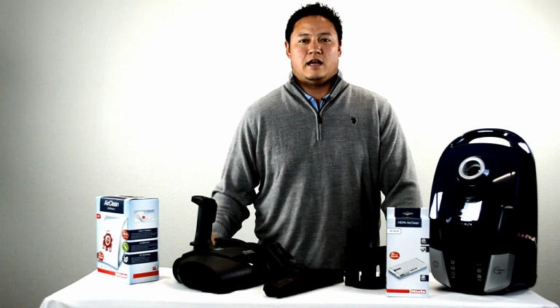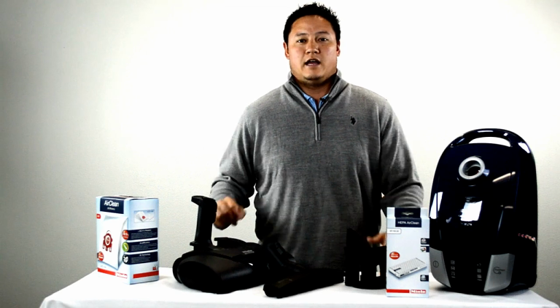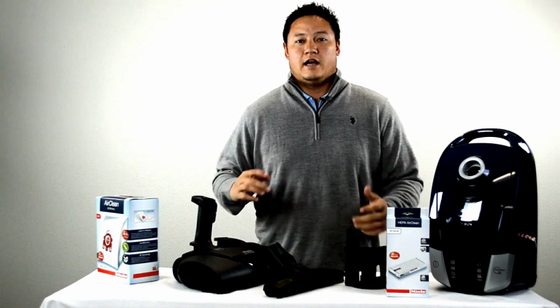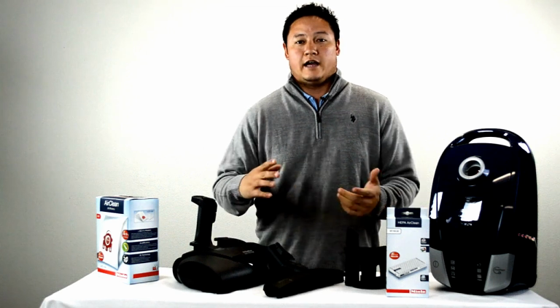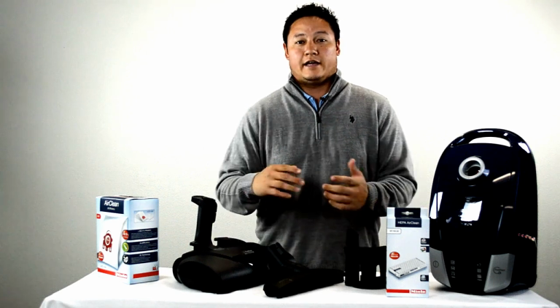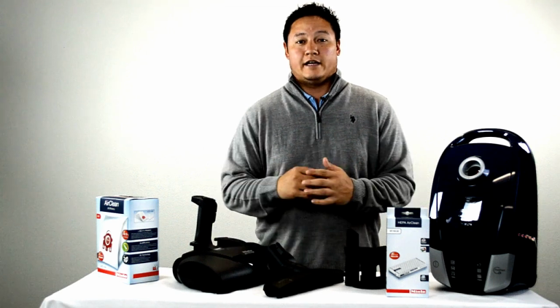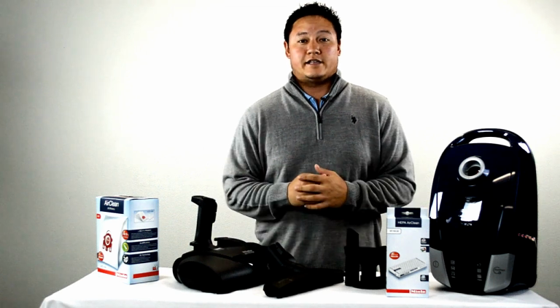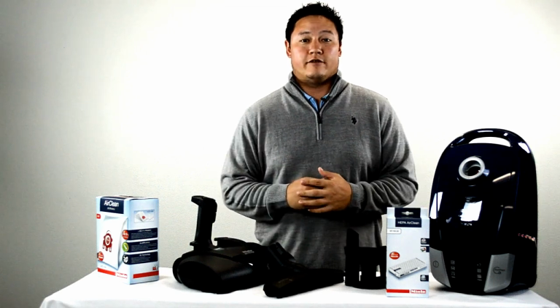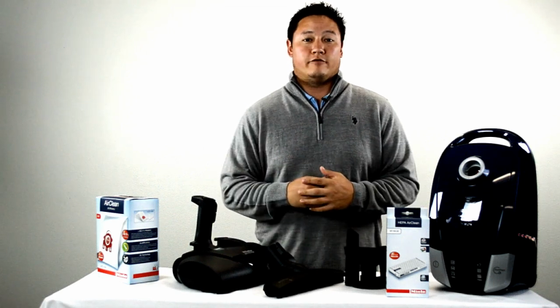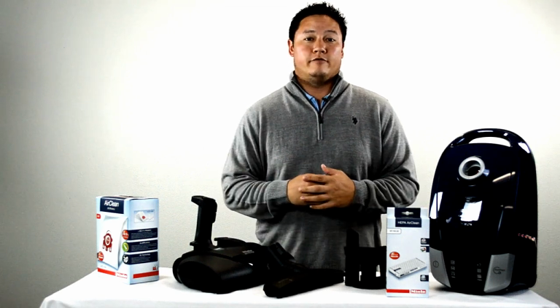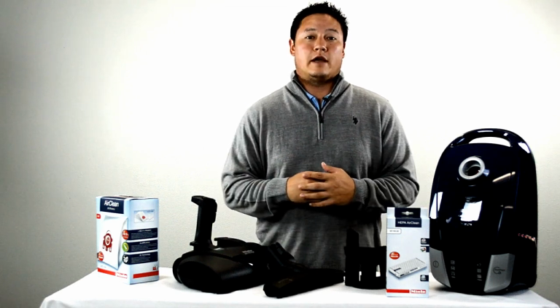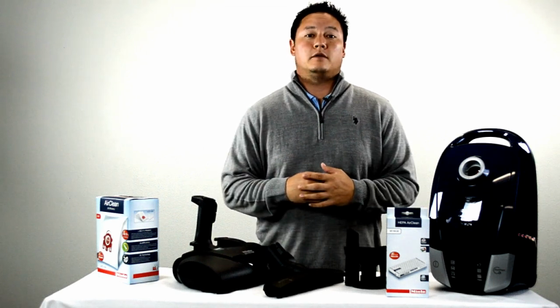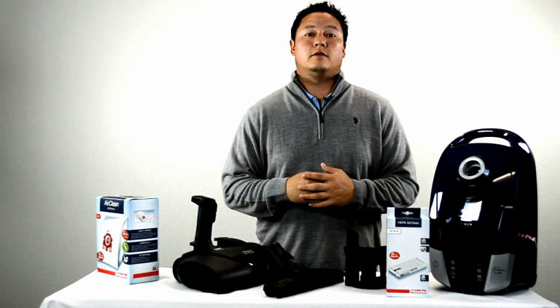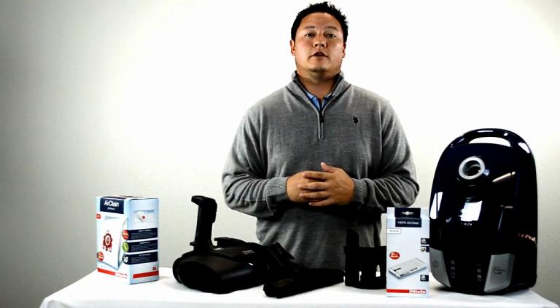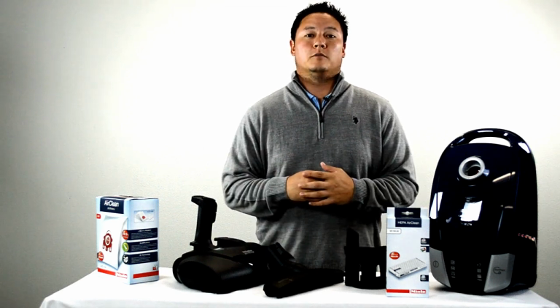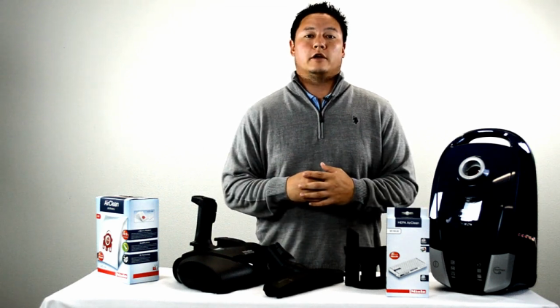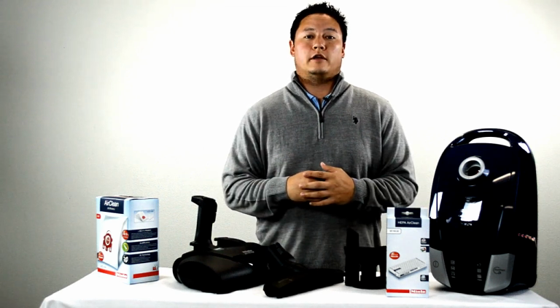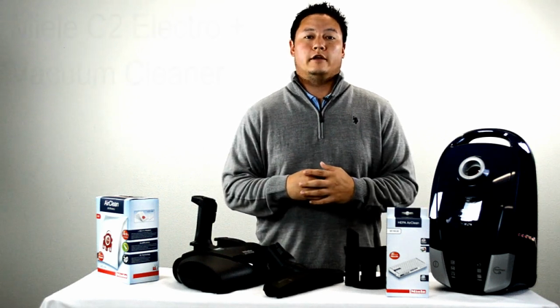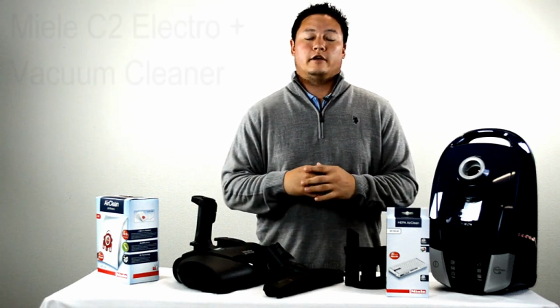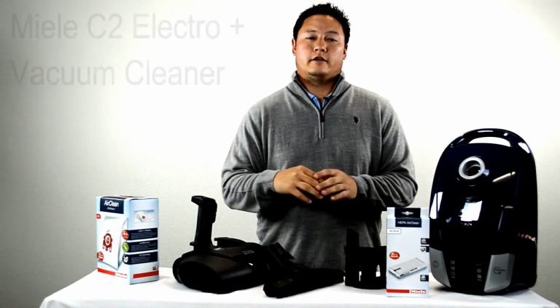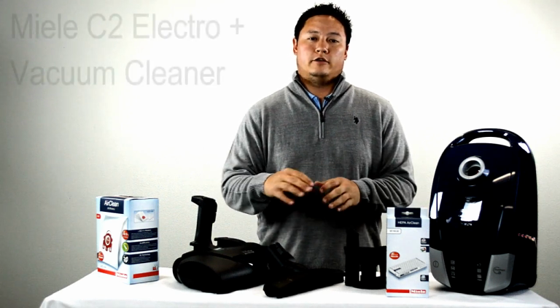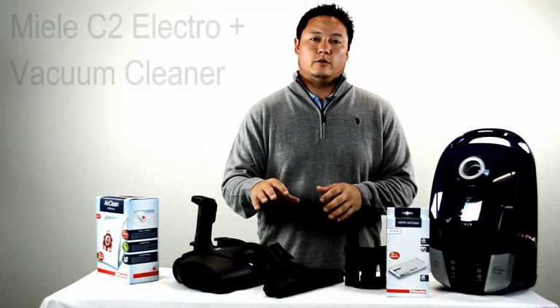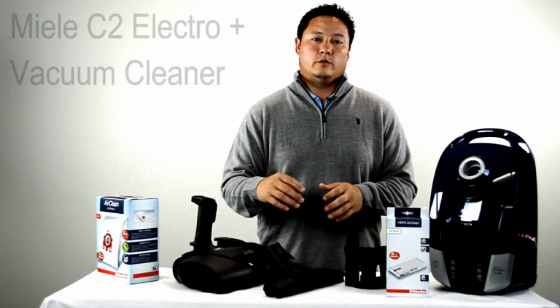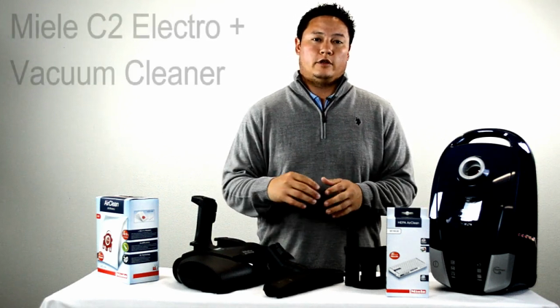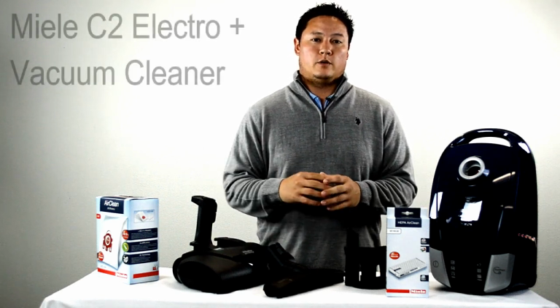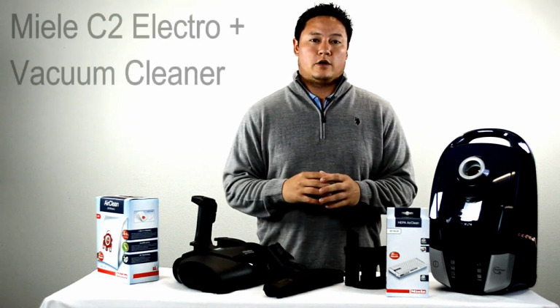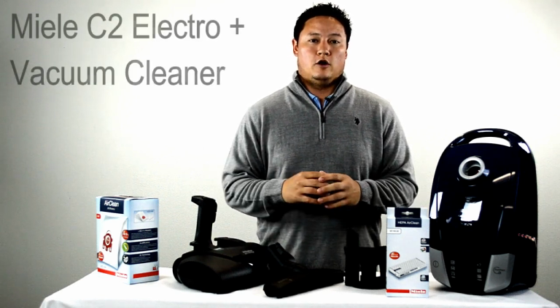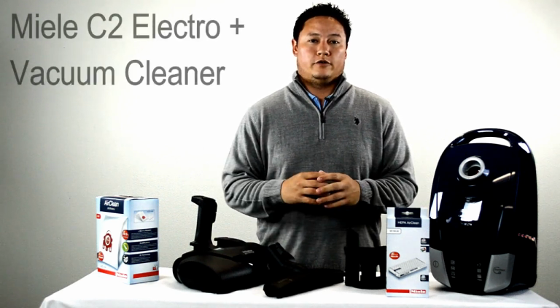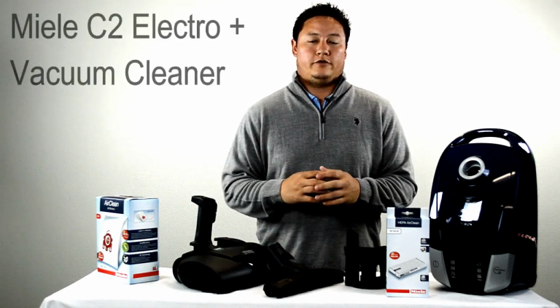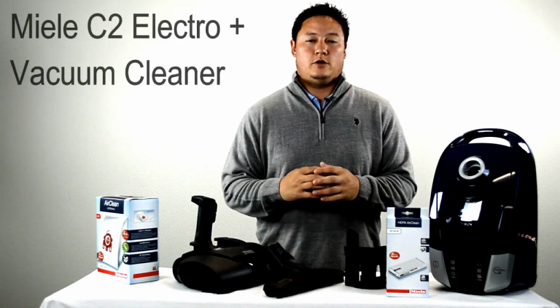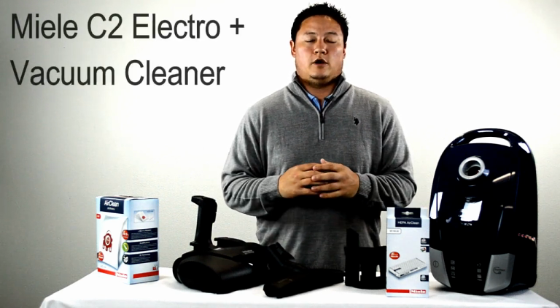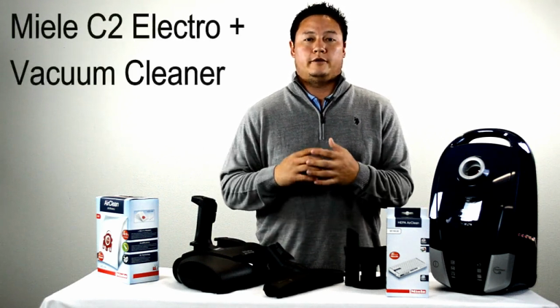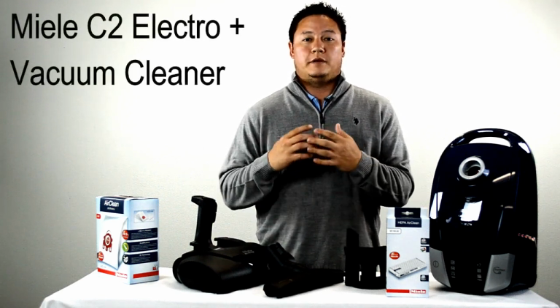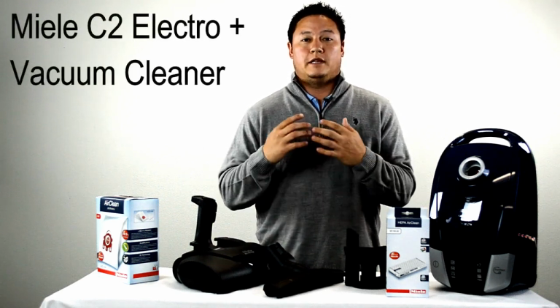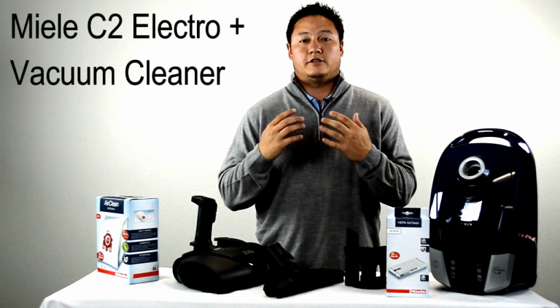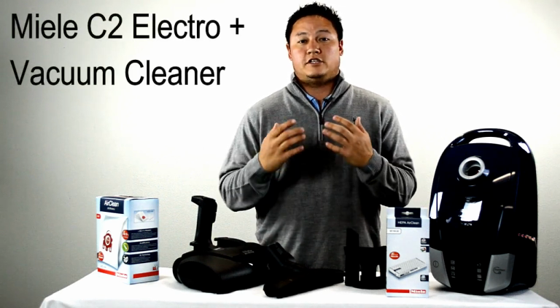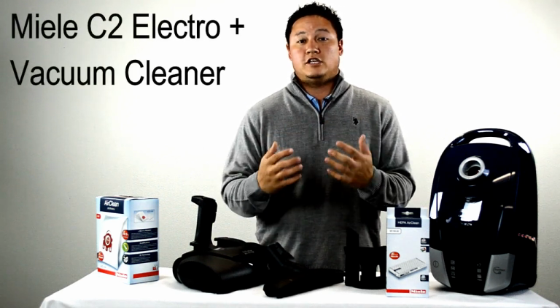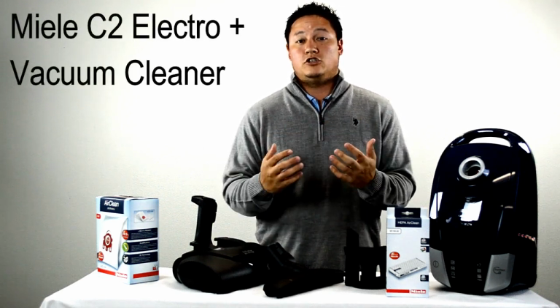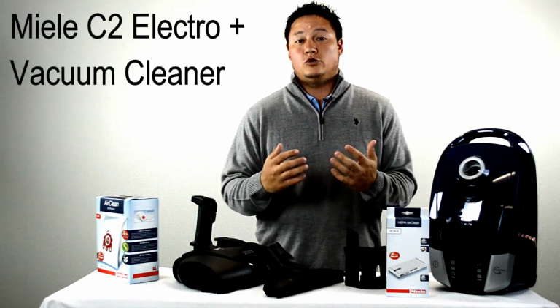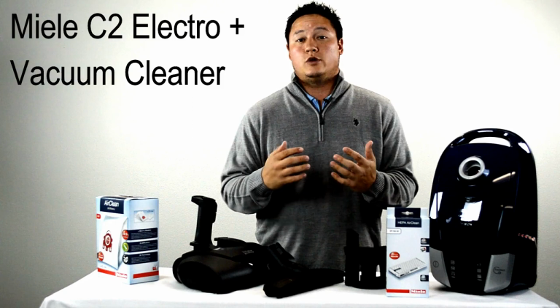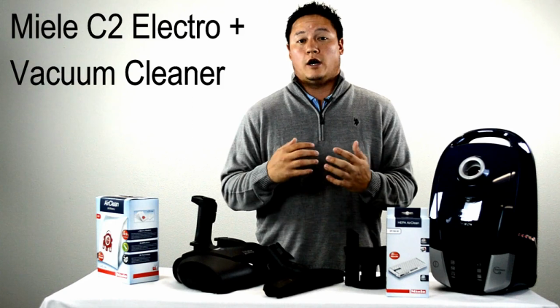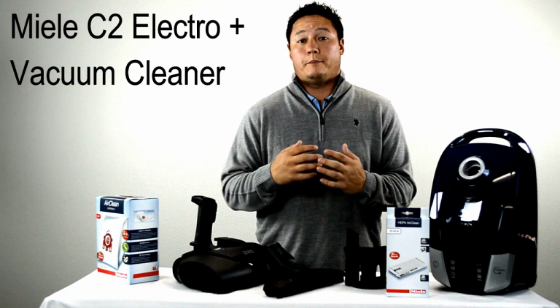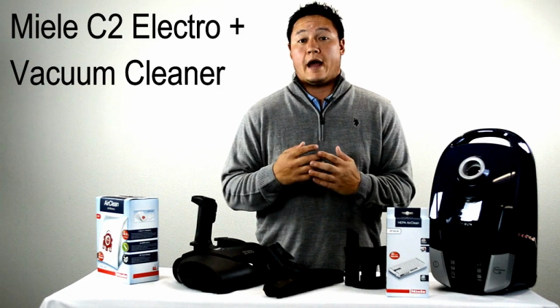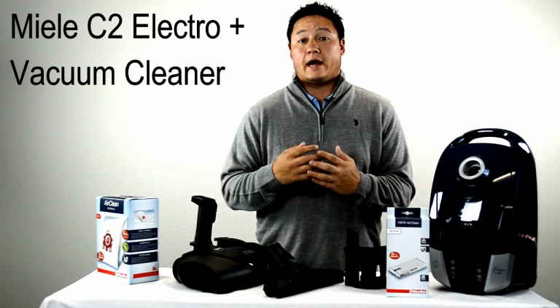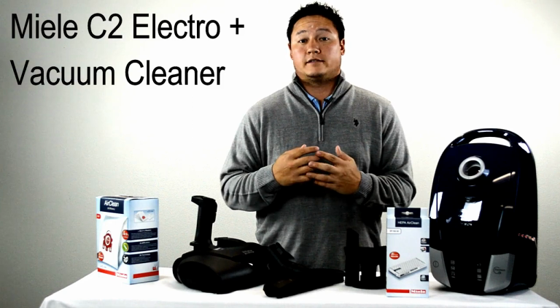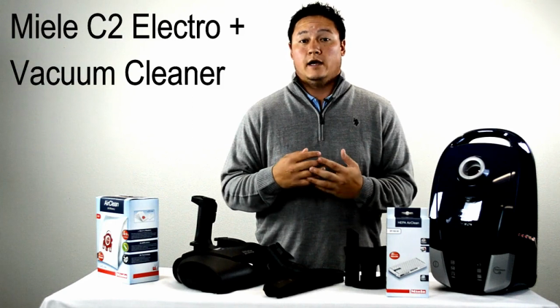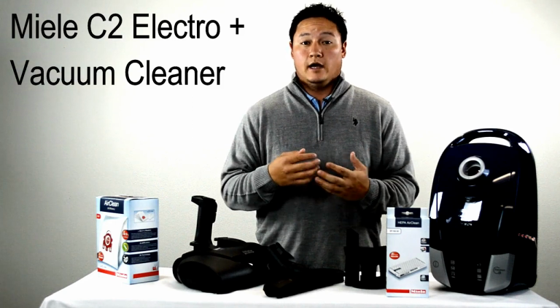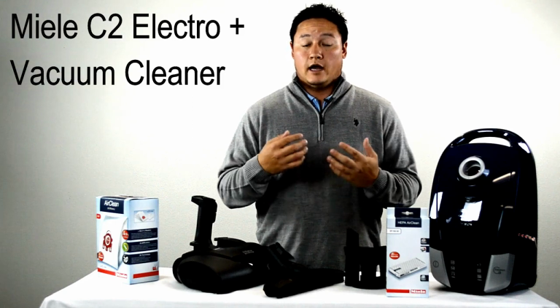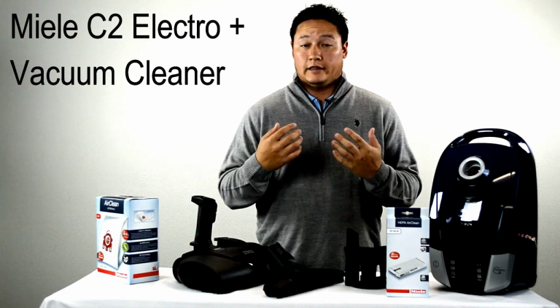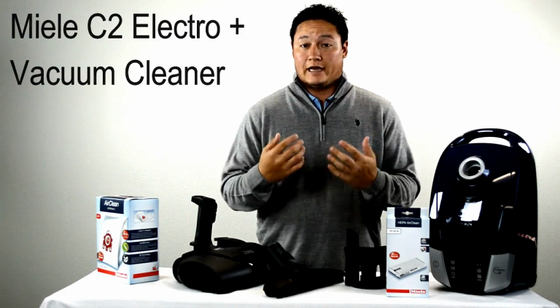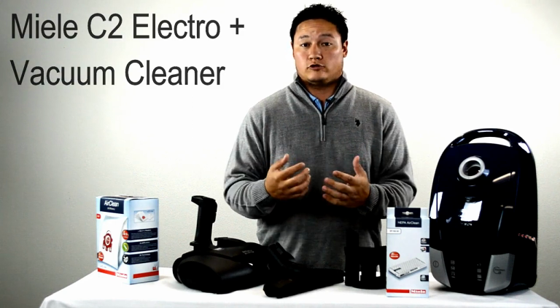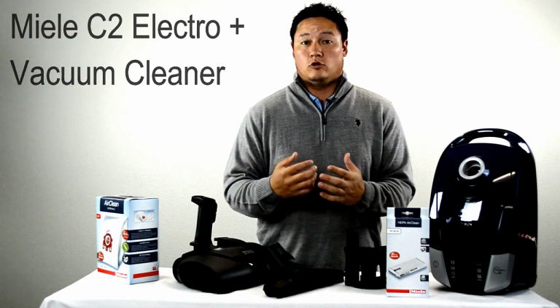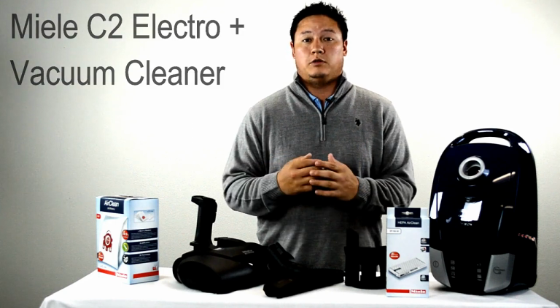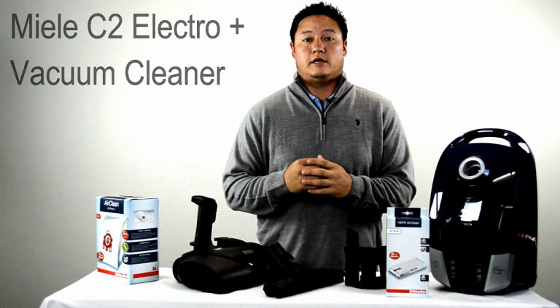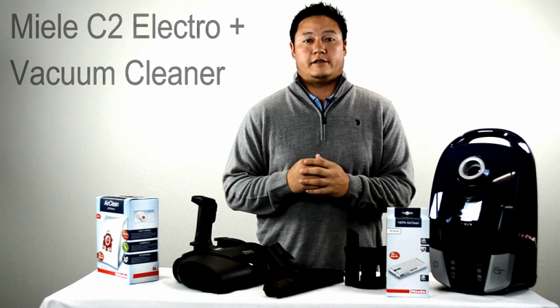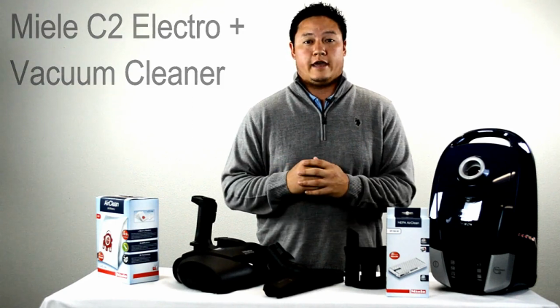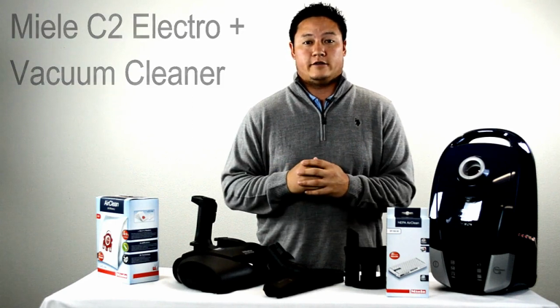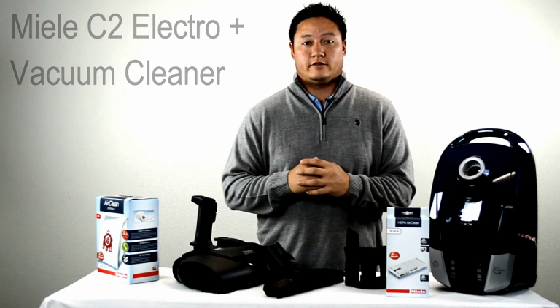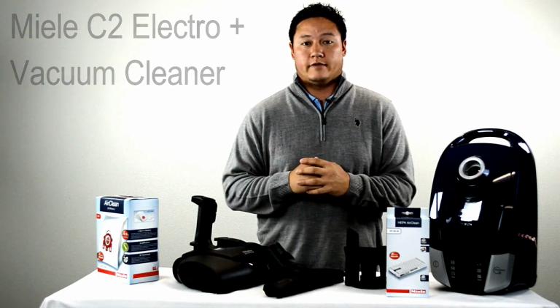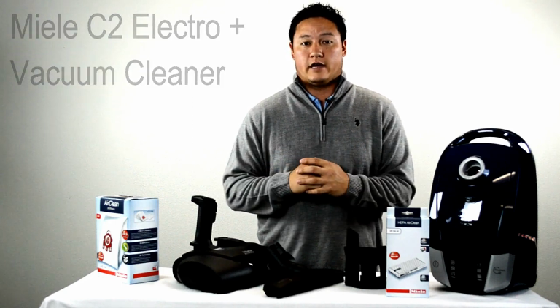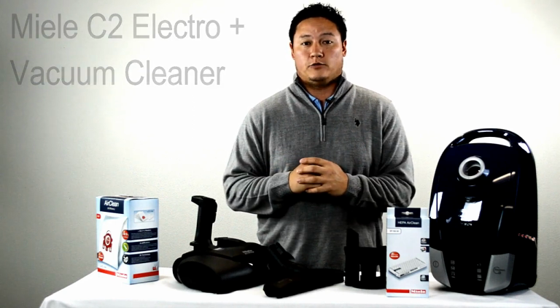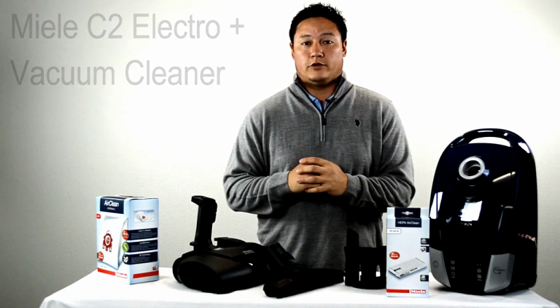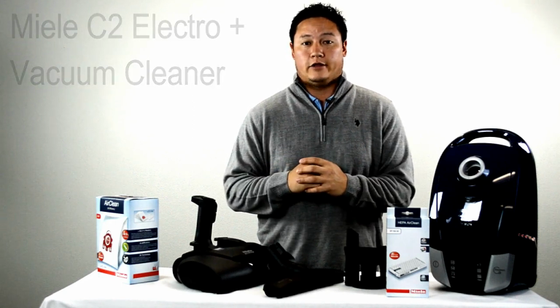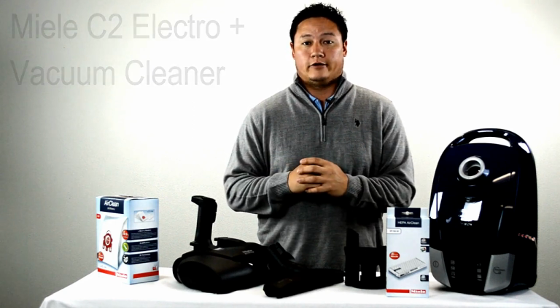Hi guys. Kevin from Vacuum Cleaner Market here. Going to do a really quick overview on the Miele C2 Compact Electro Plus Canister Vacuum Cleaner.